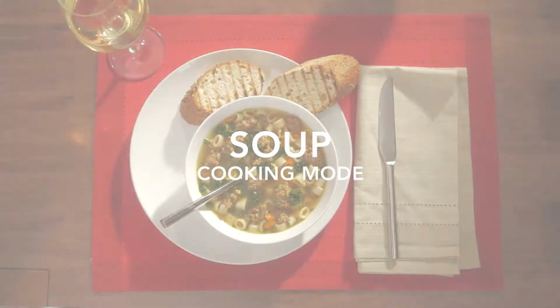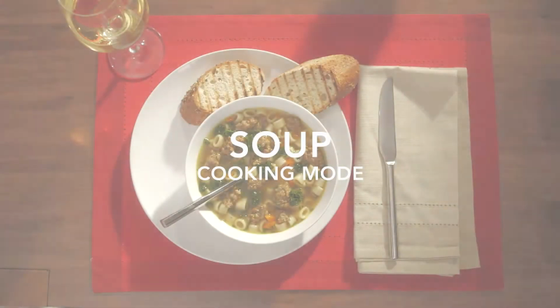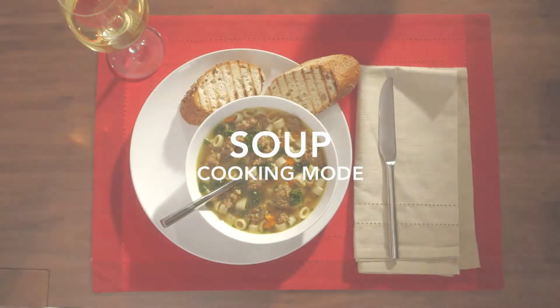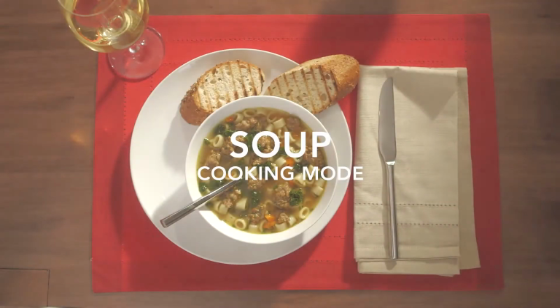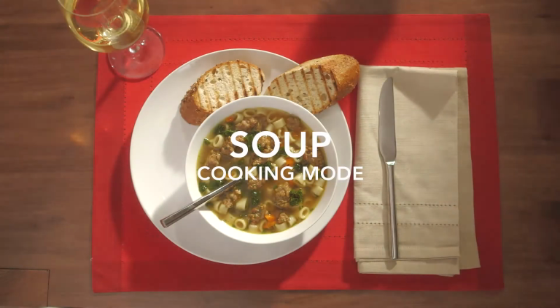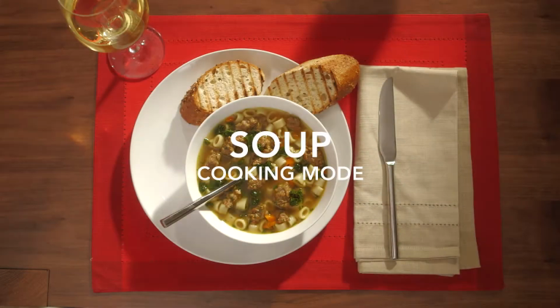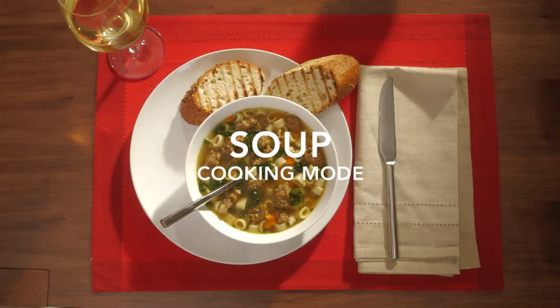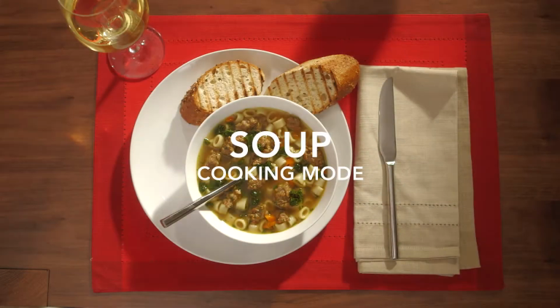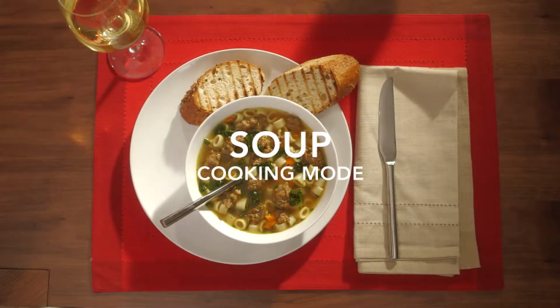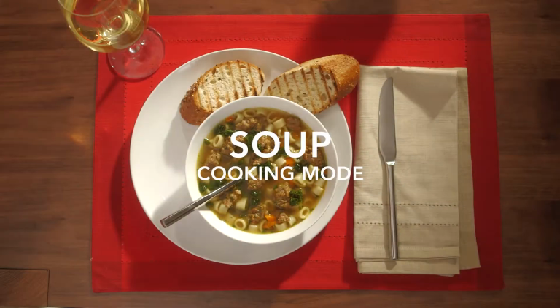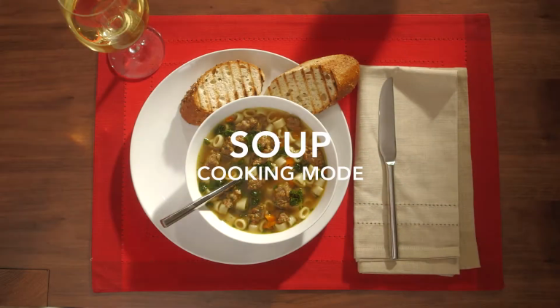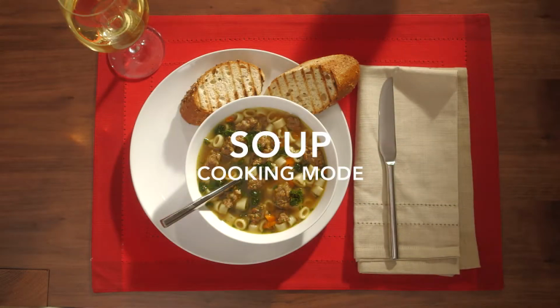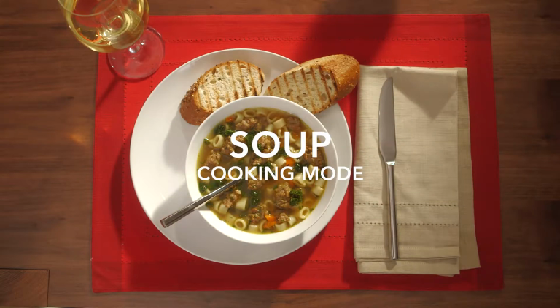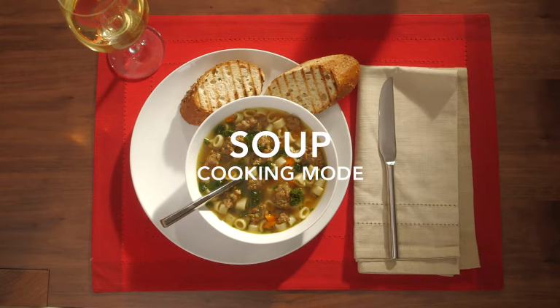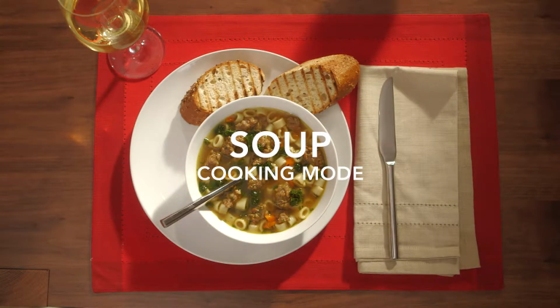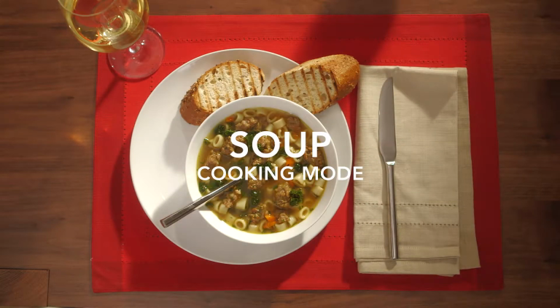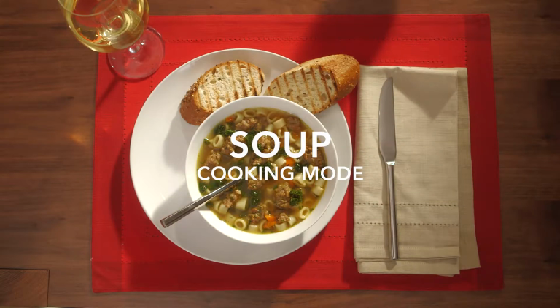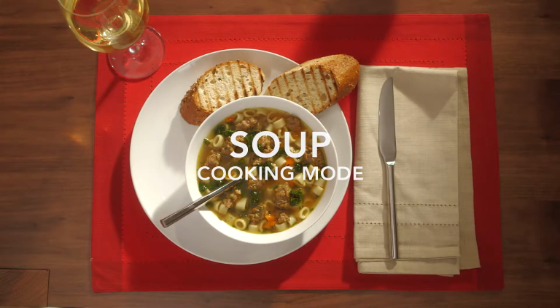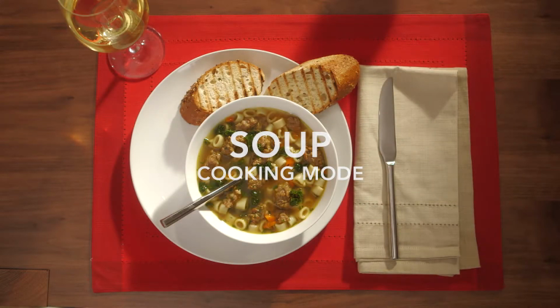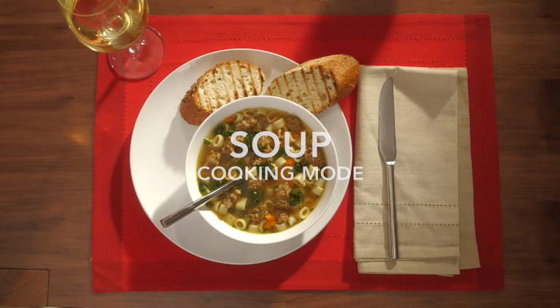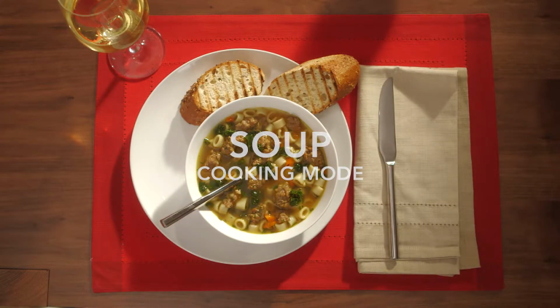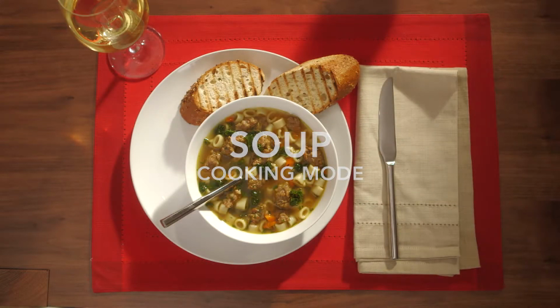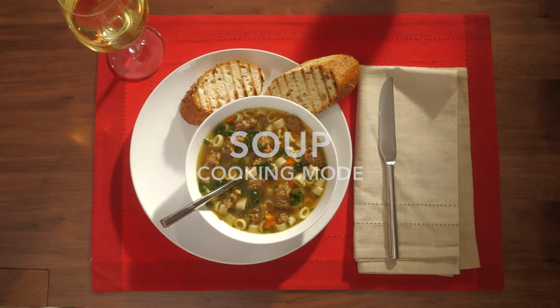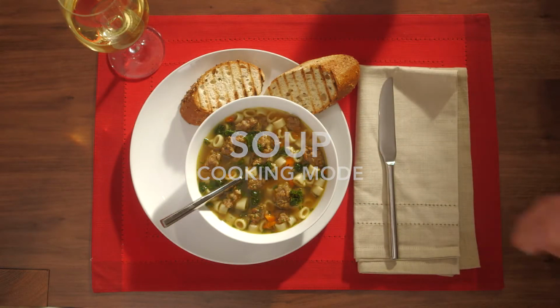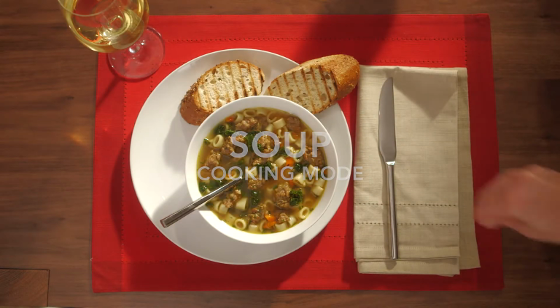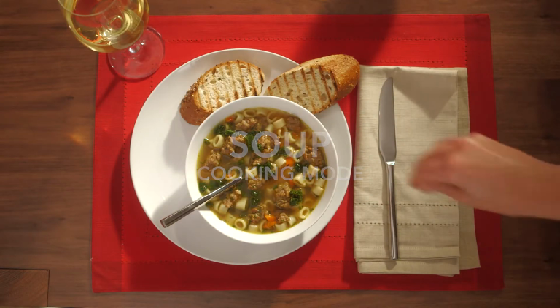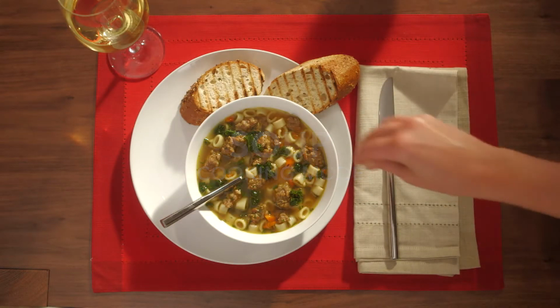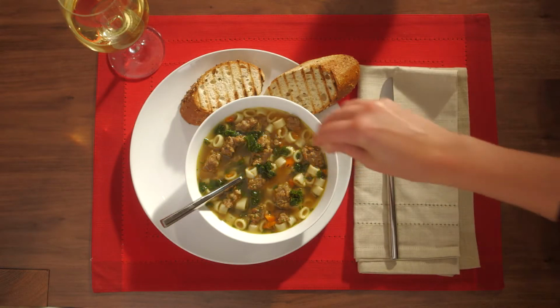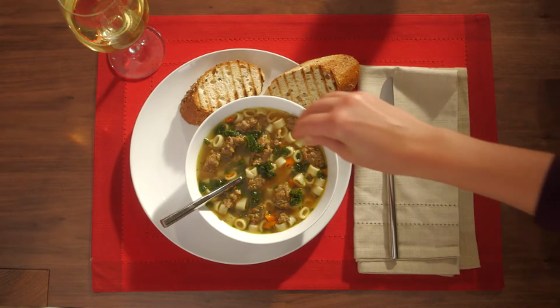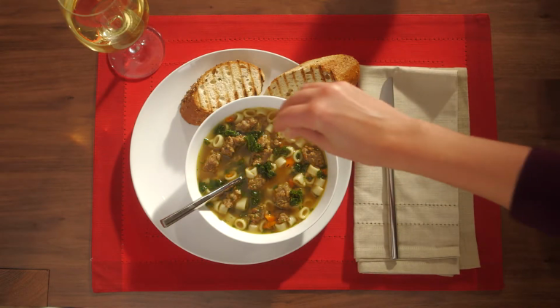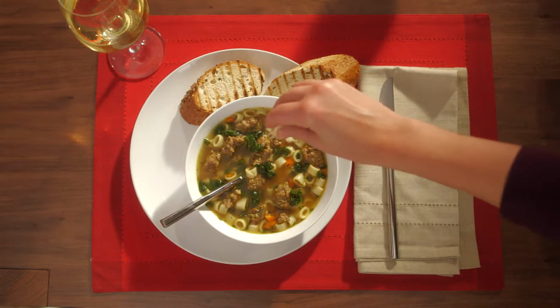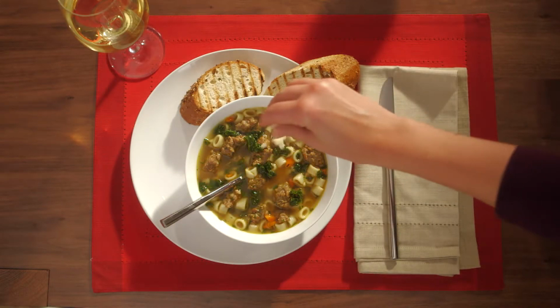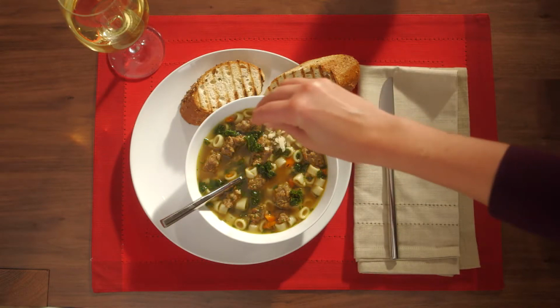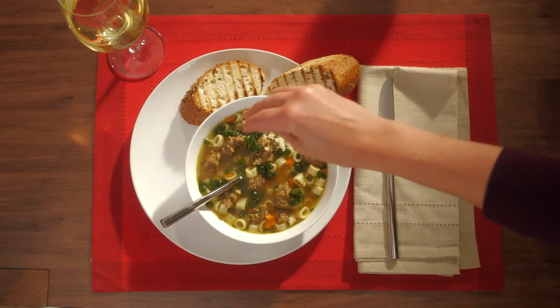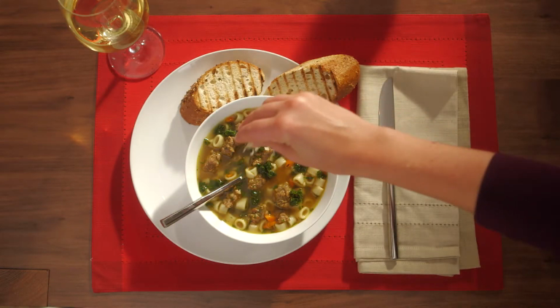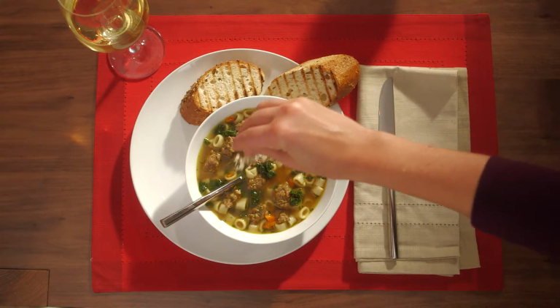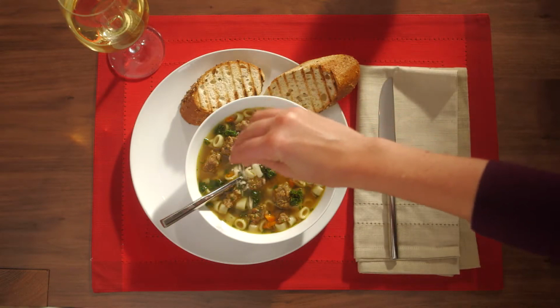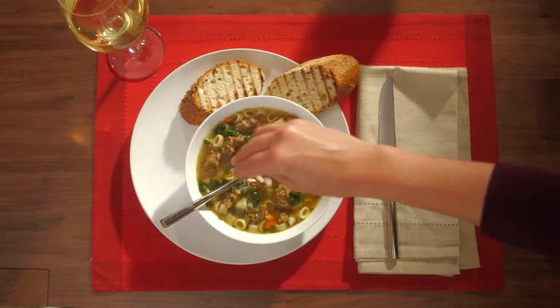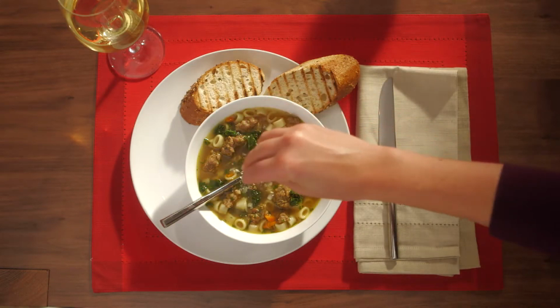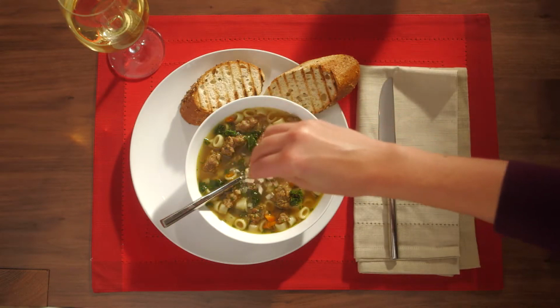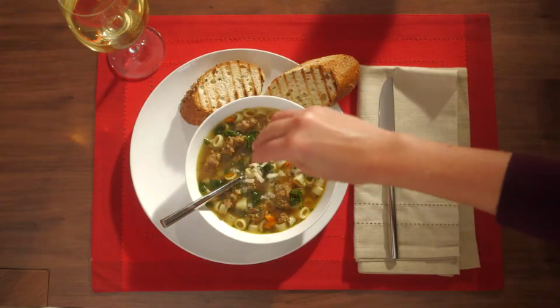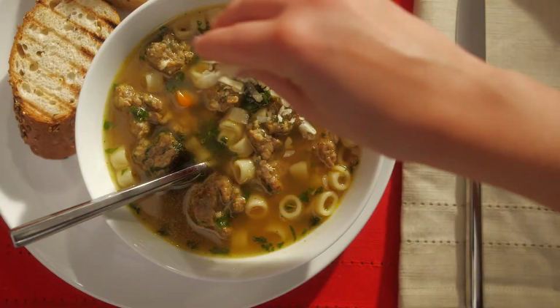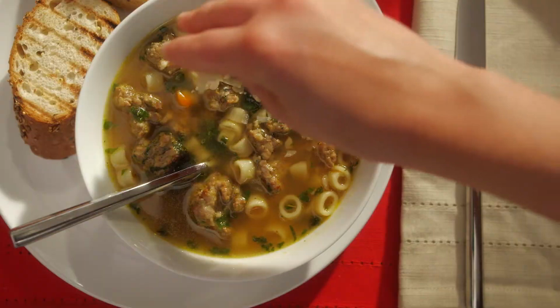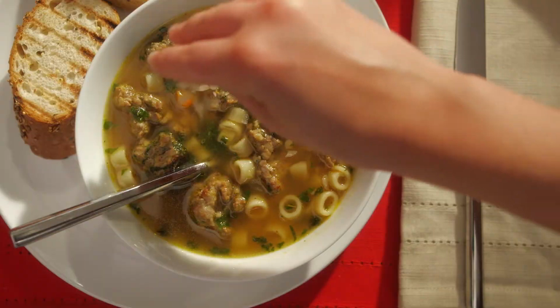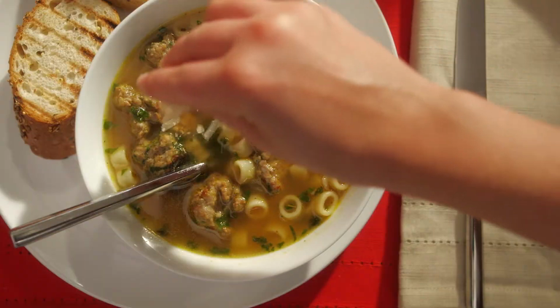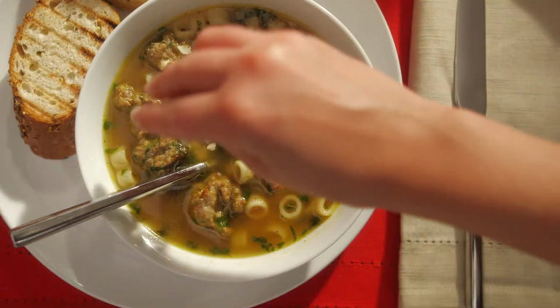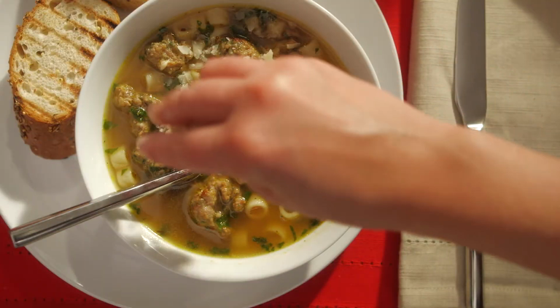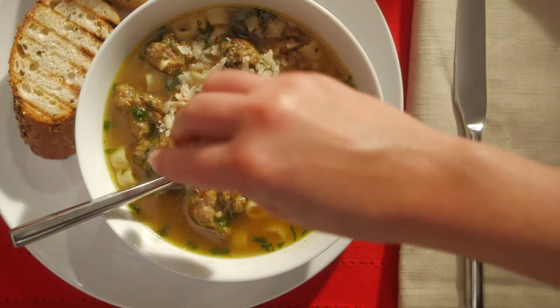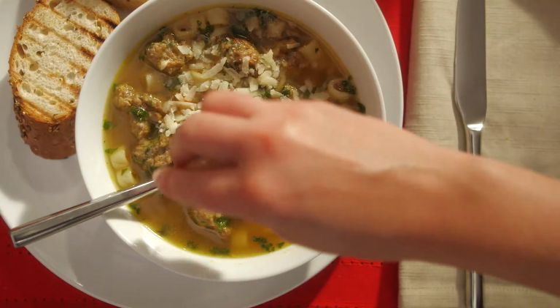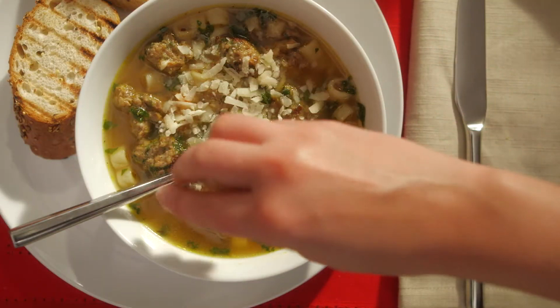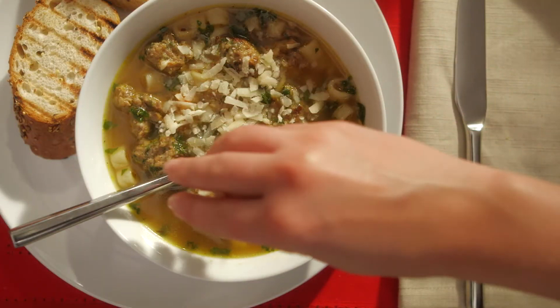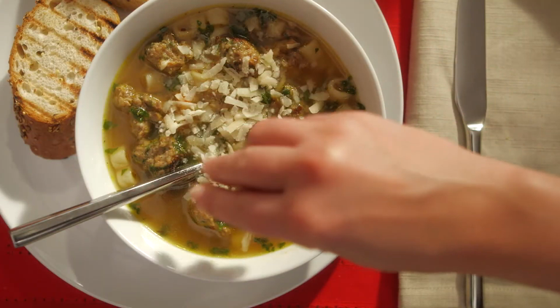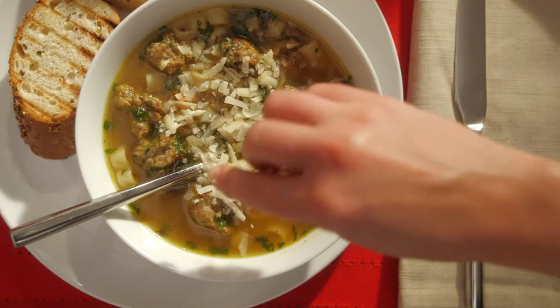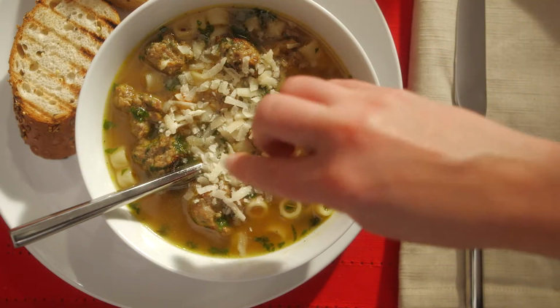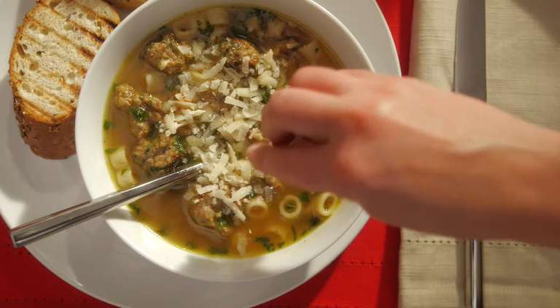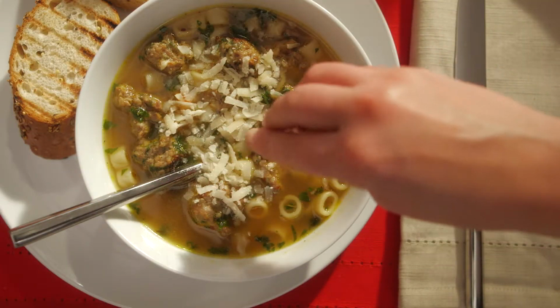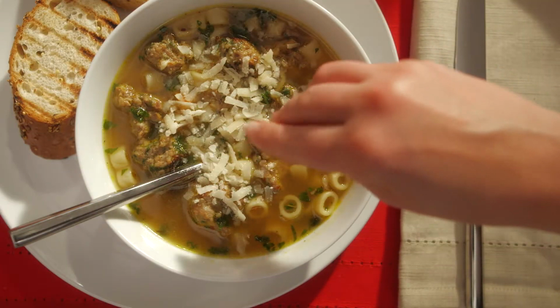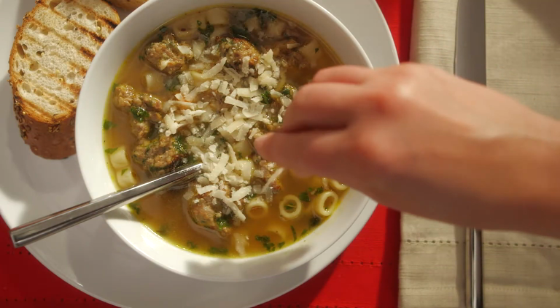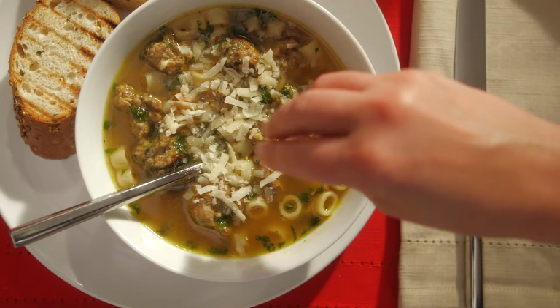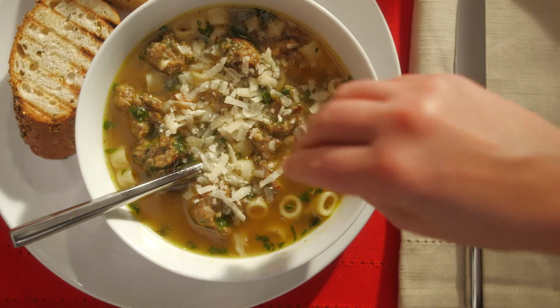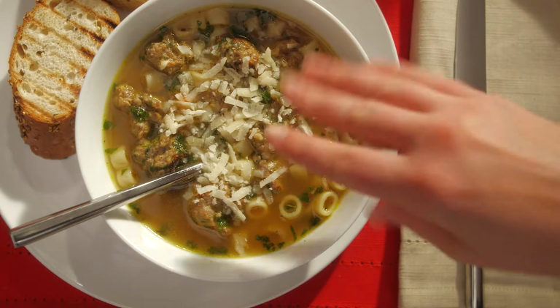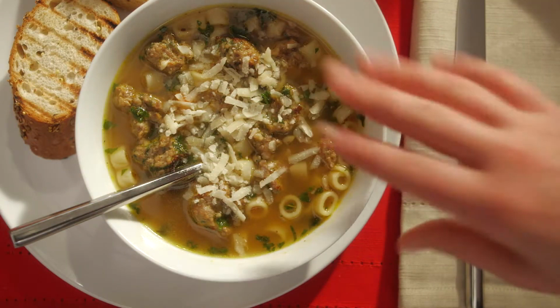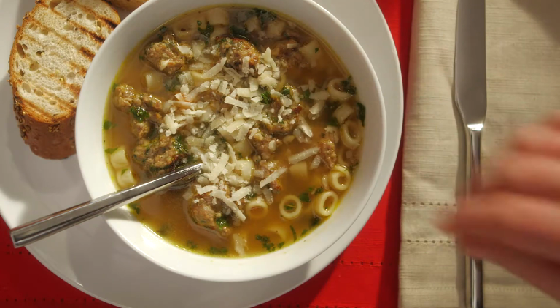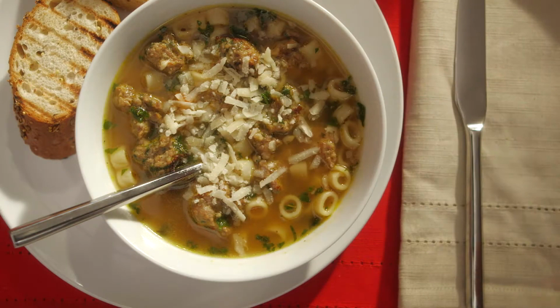Using the soup cooking mode, make an Italian wedding soup in four simple steps: sauté, boil, simmer, and keep warm.